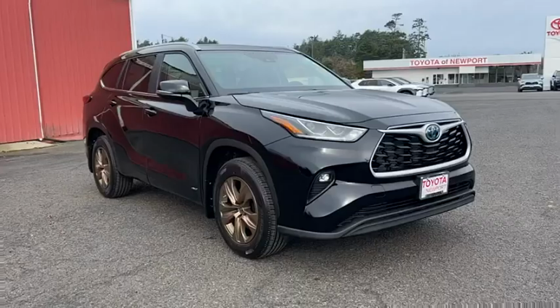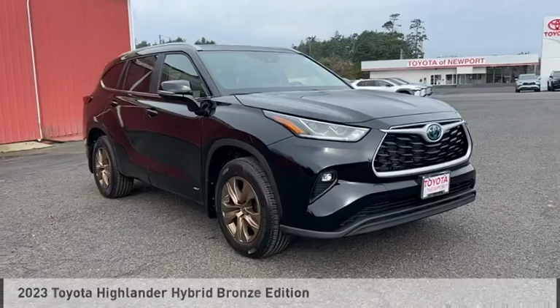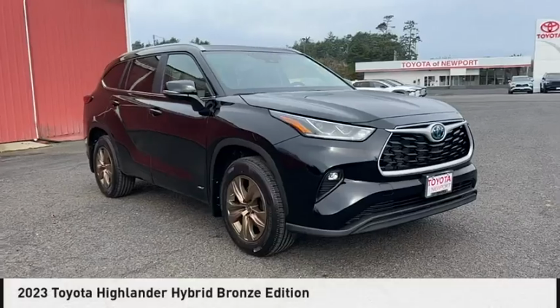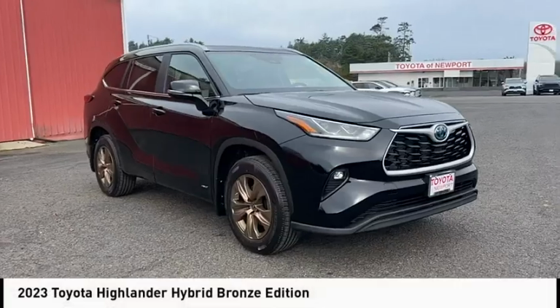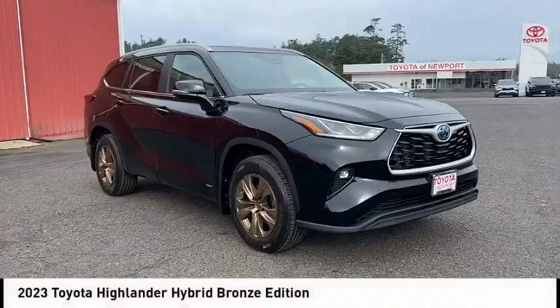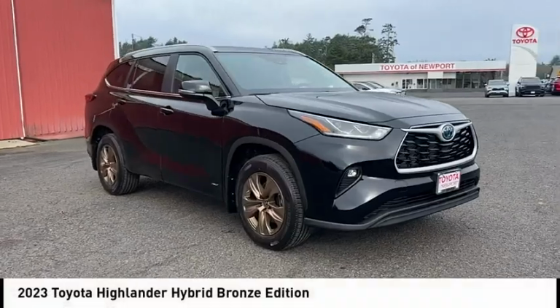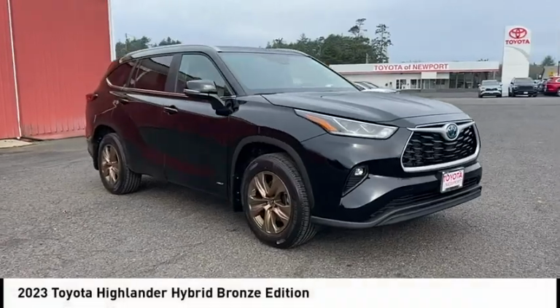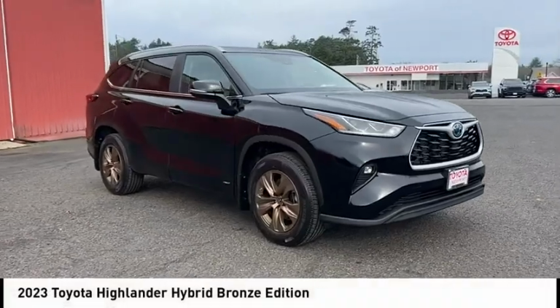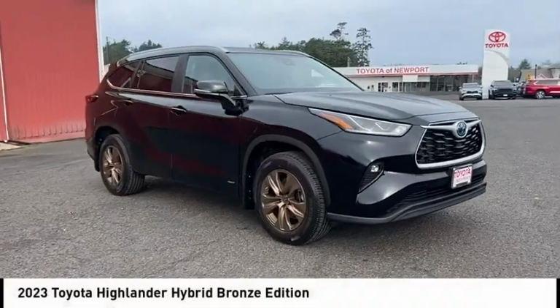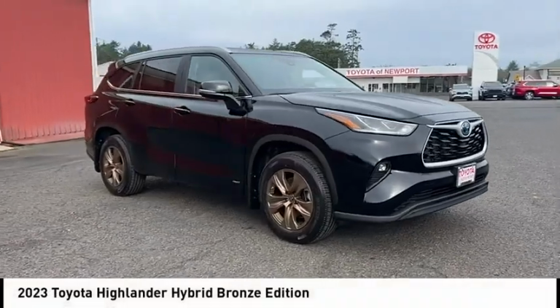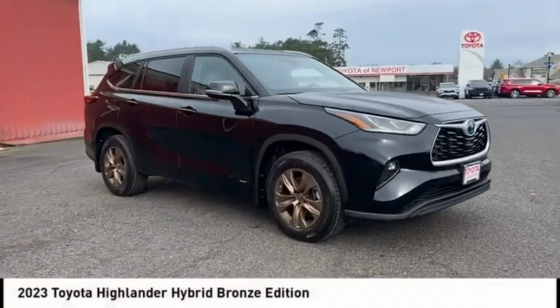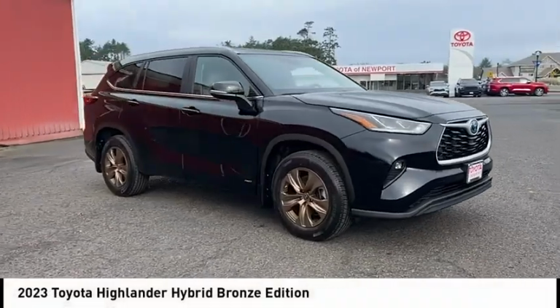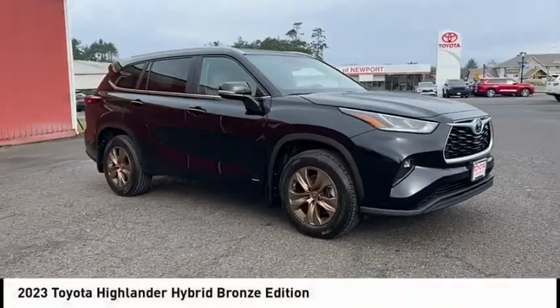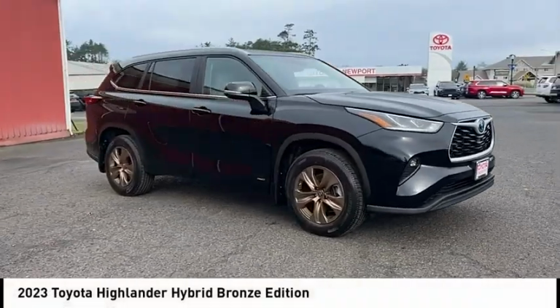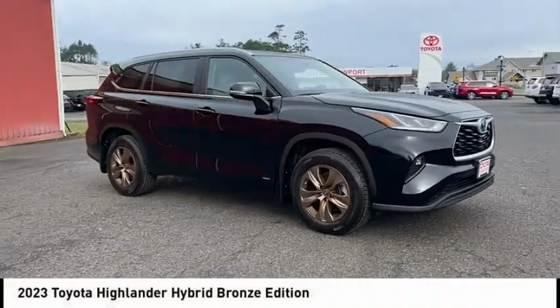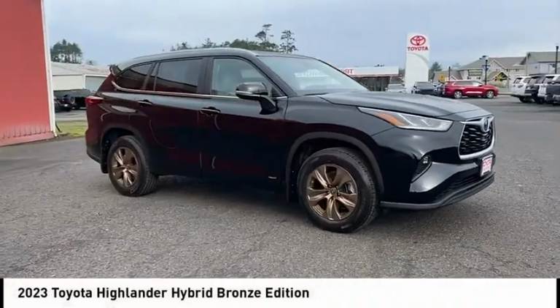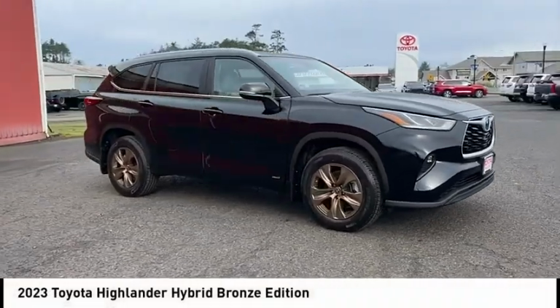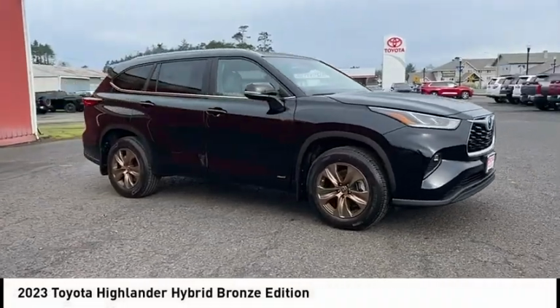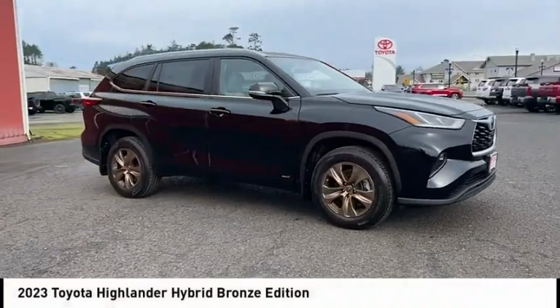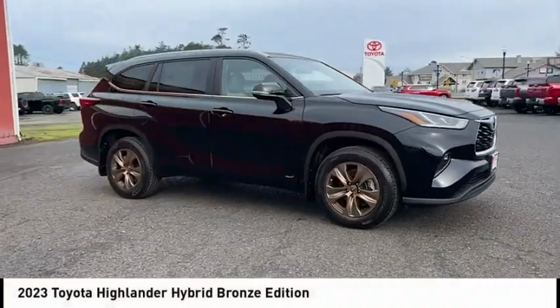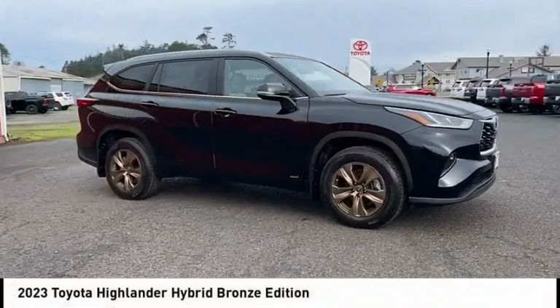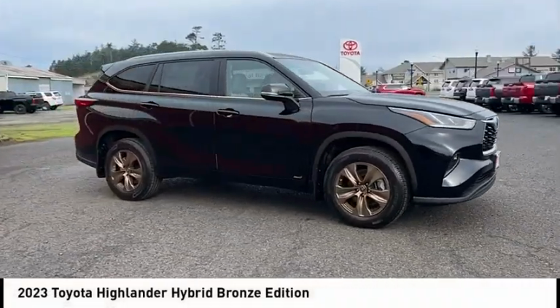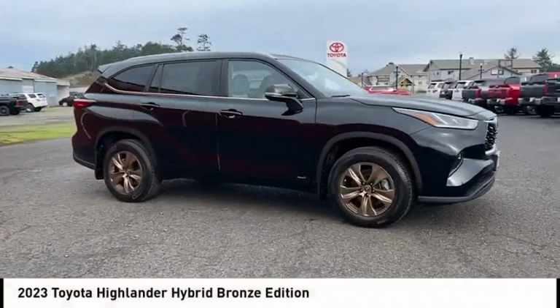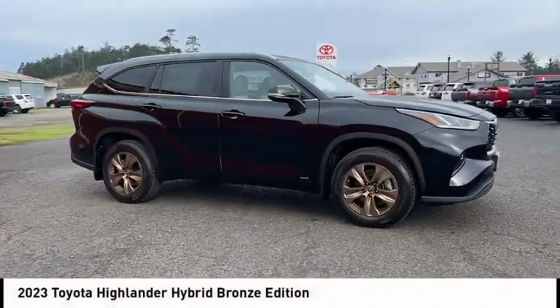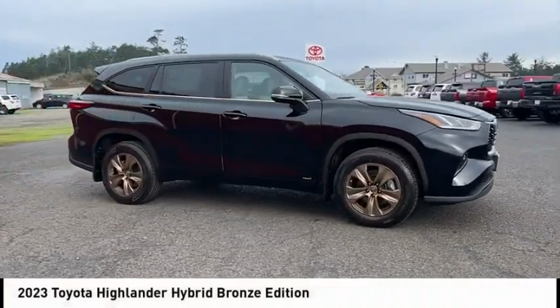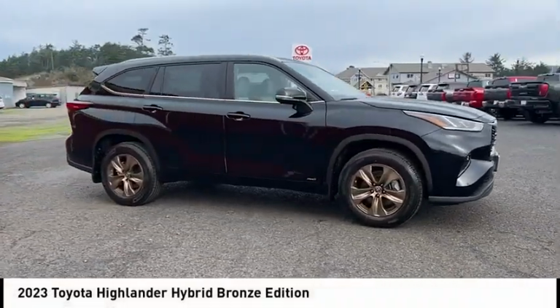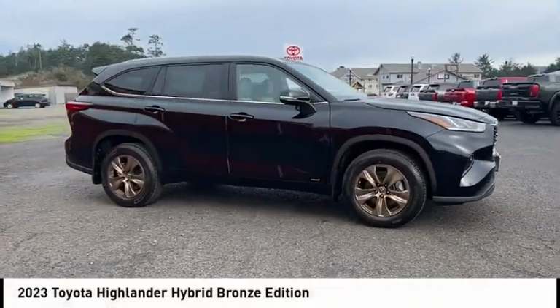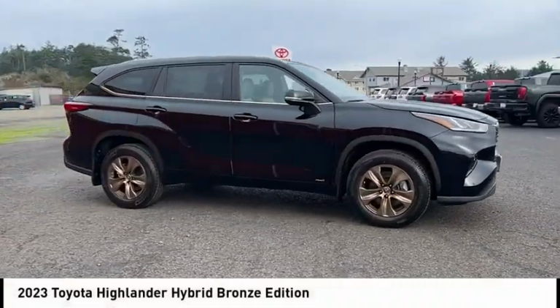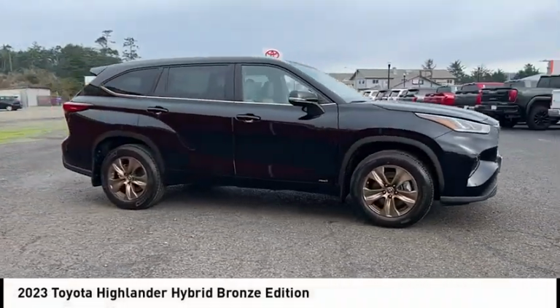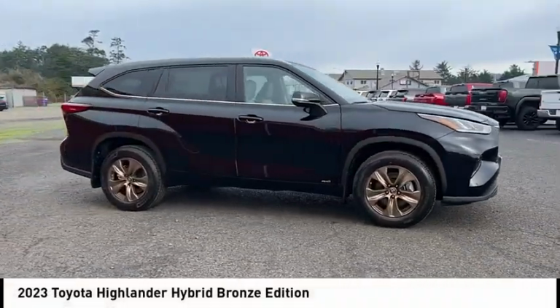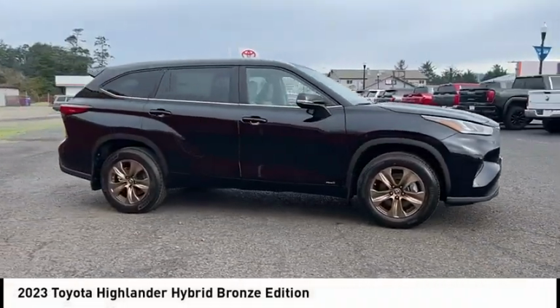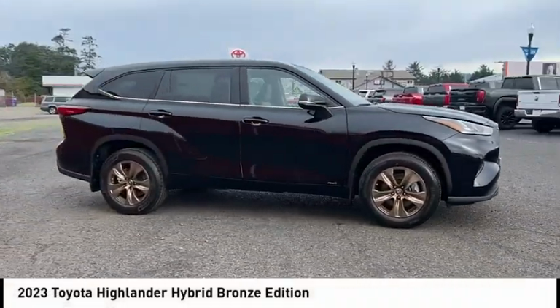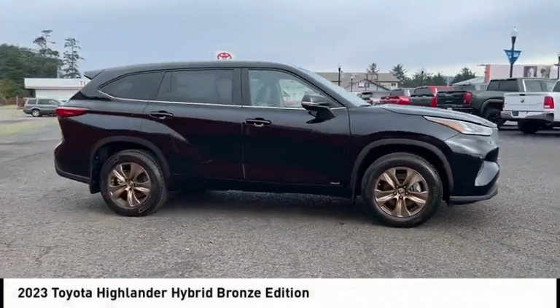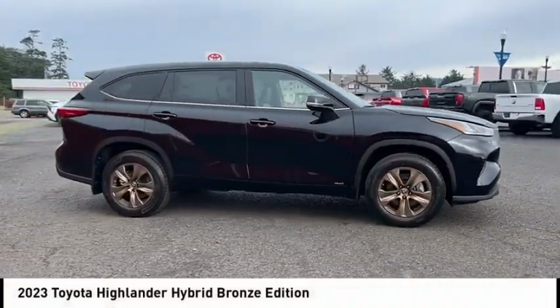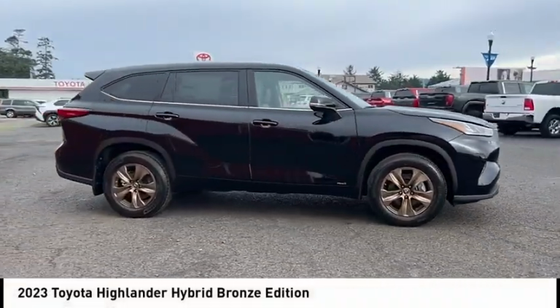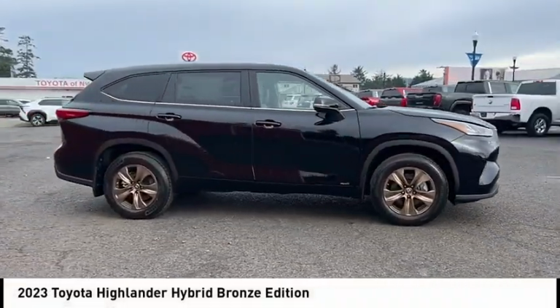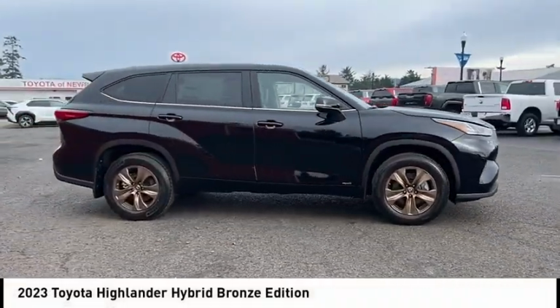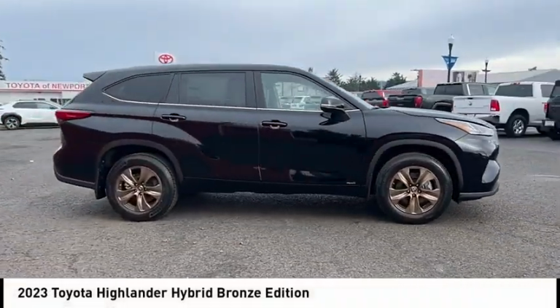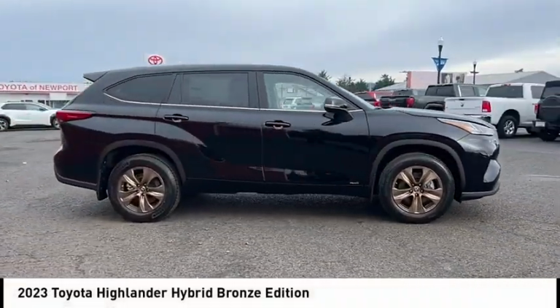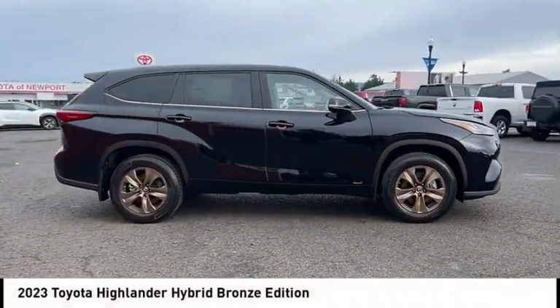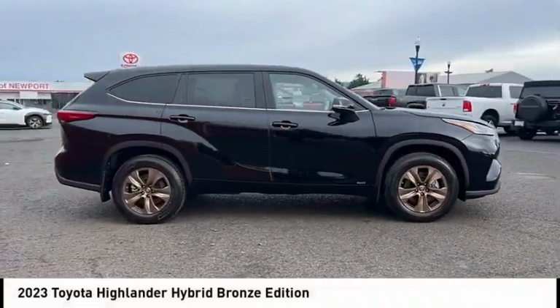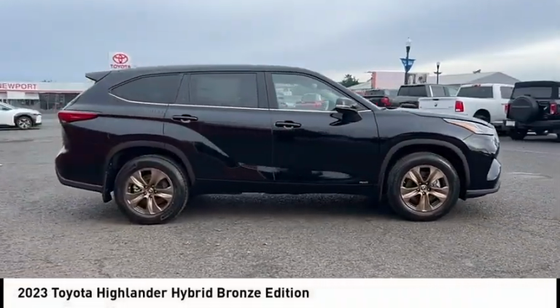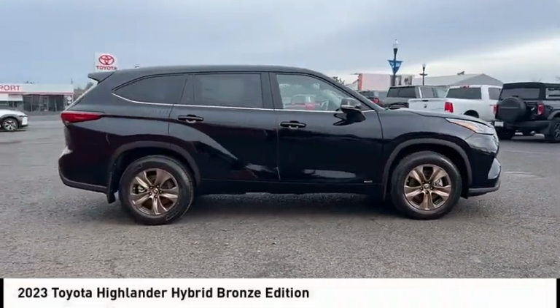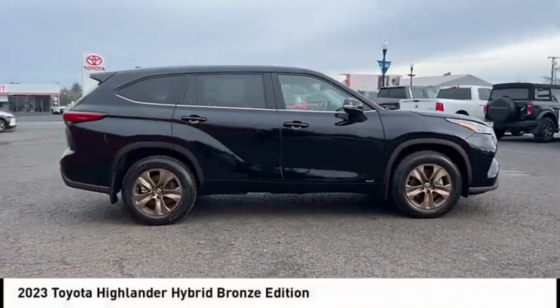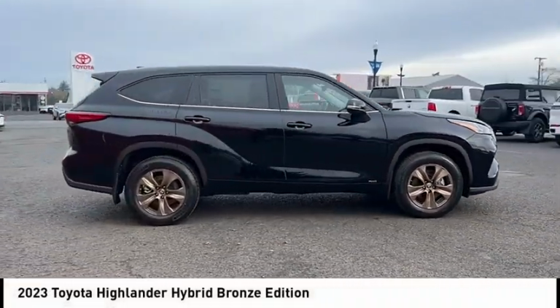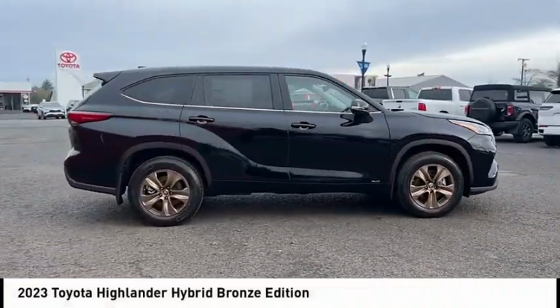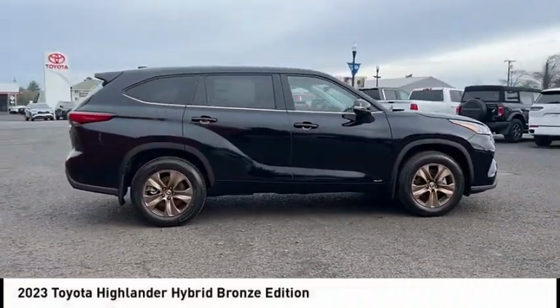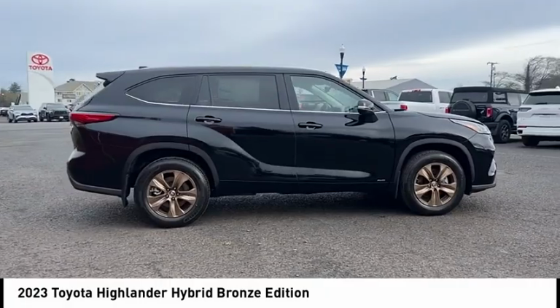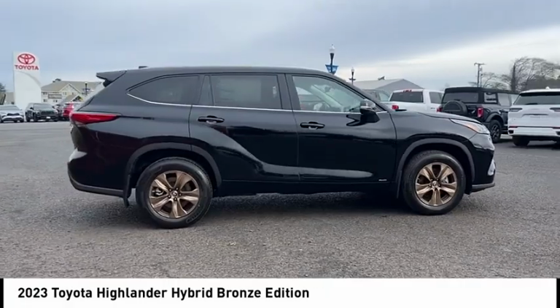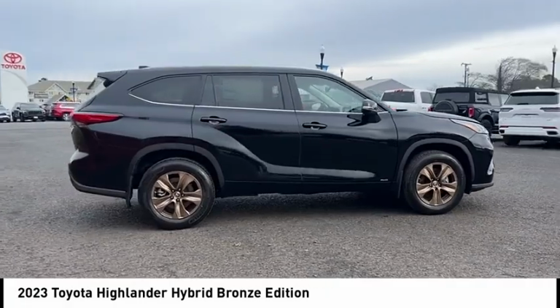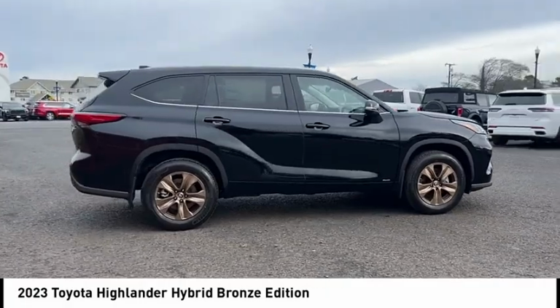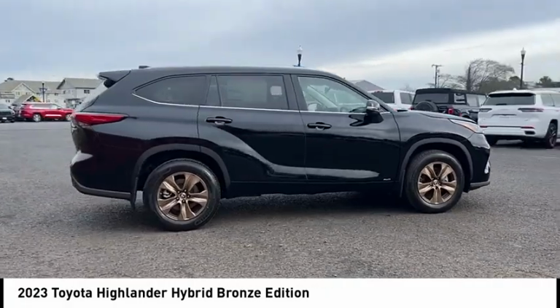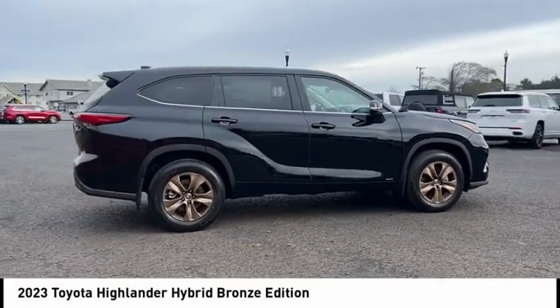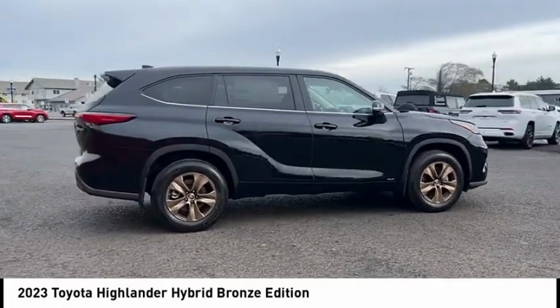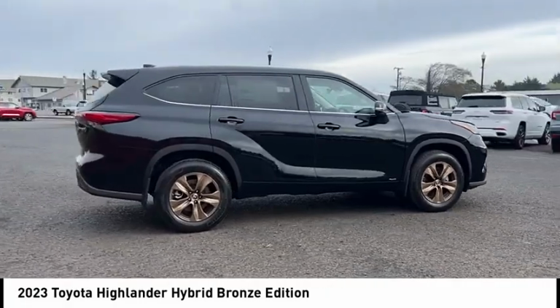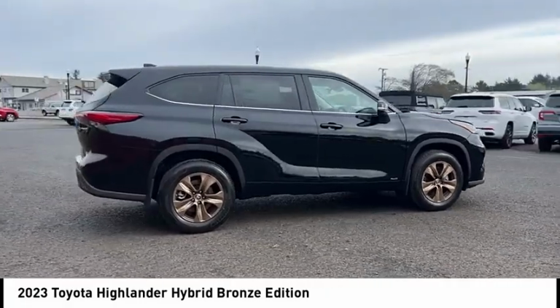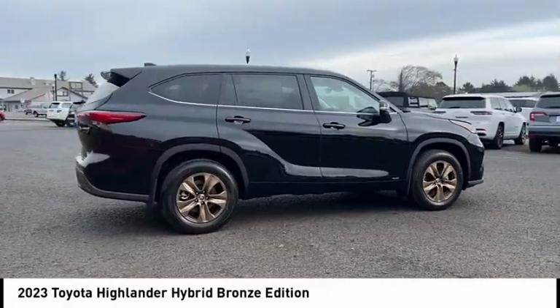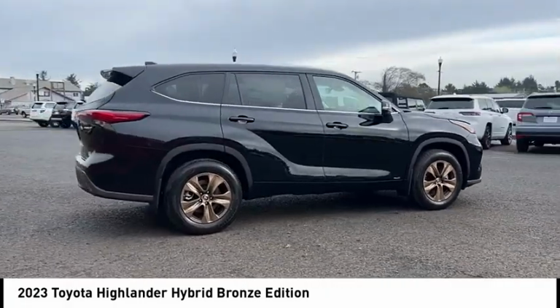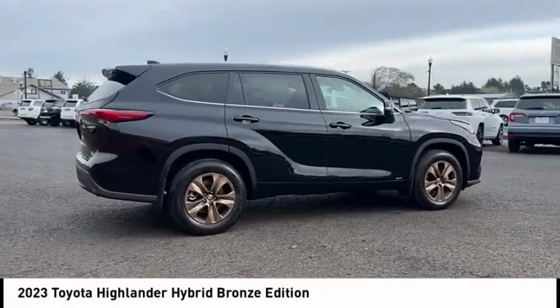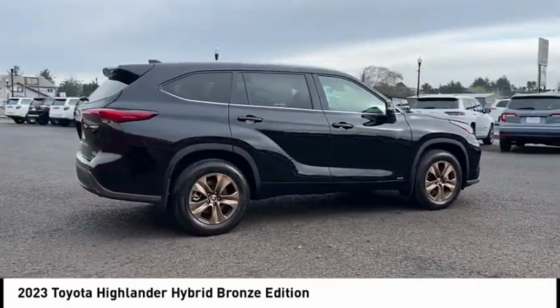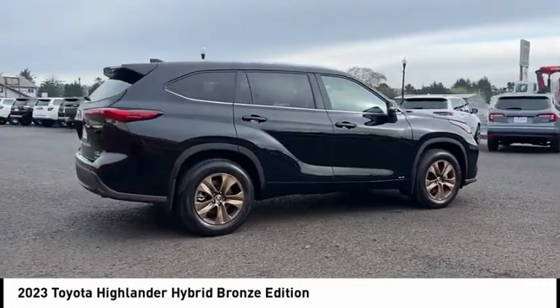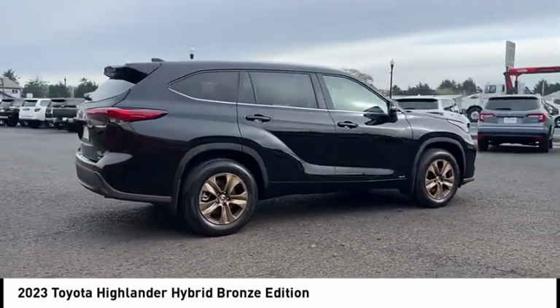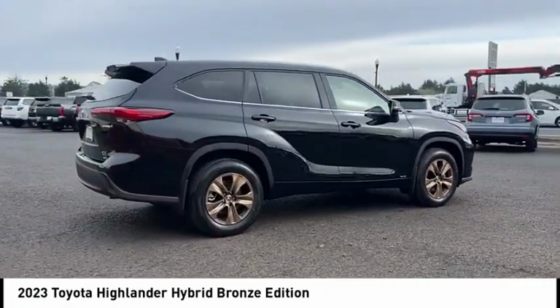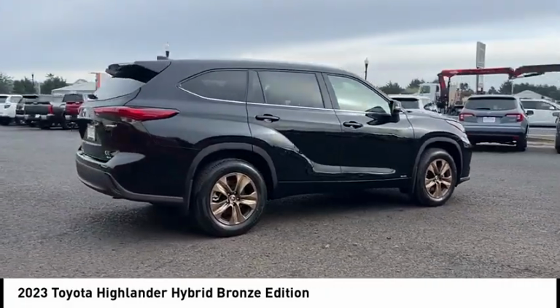Come test drive the 2023 Highlander. The Highlander is the SUV that's thought of everything.